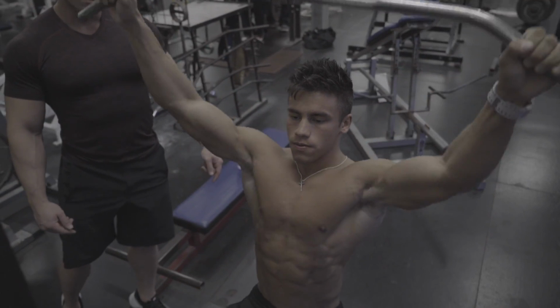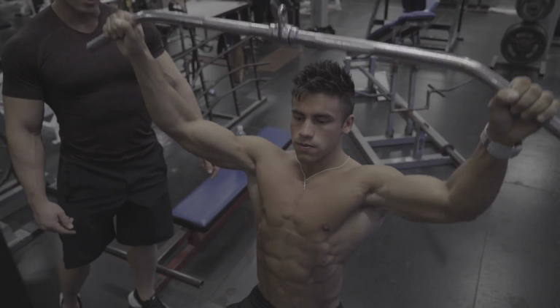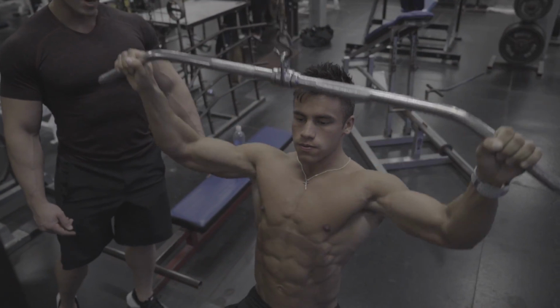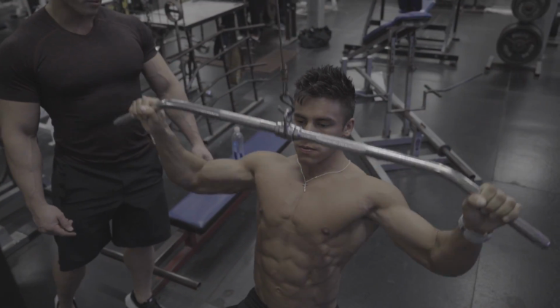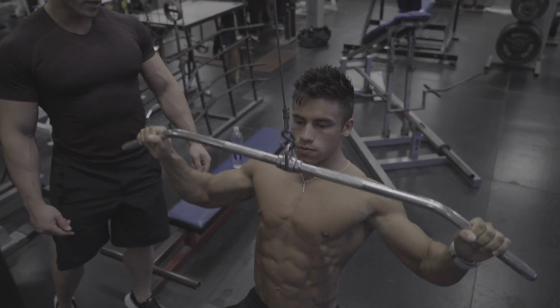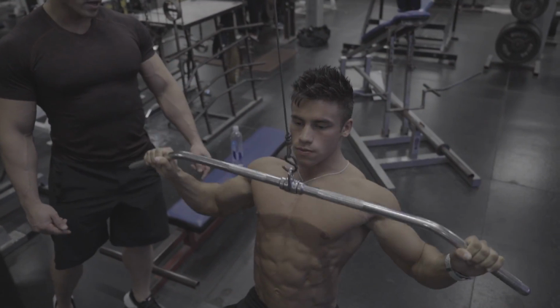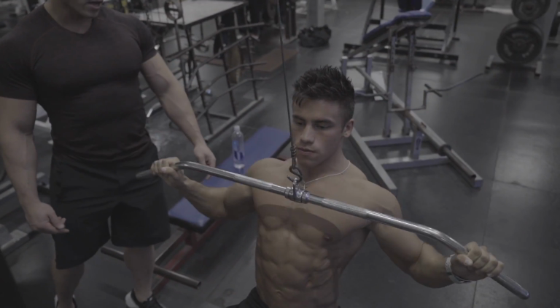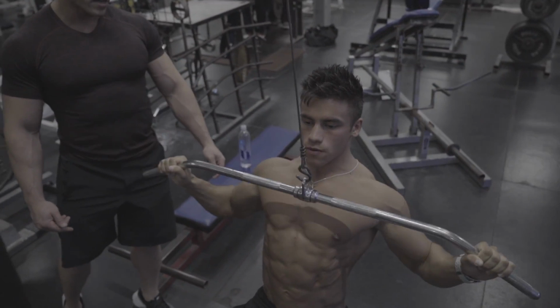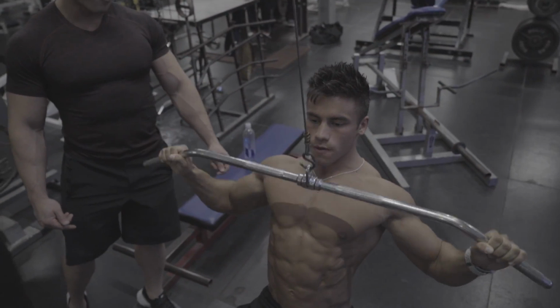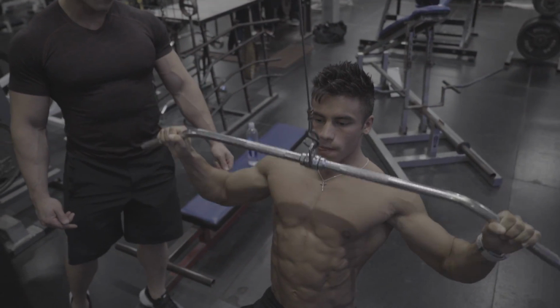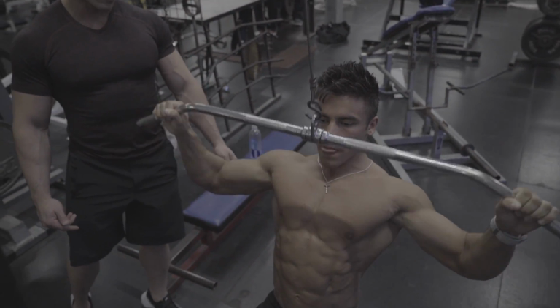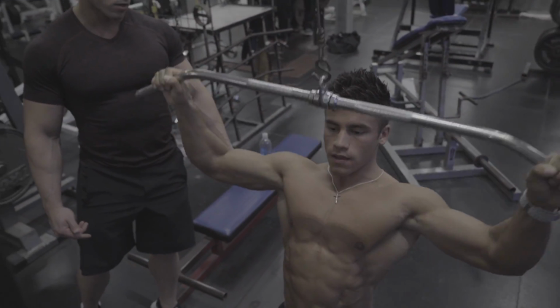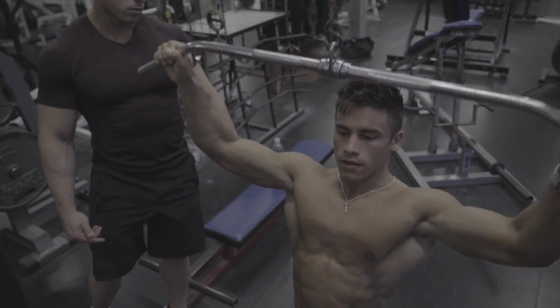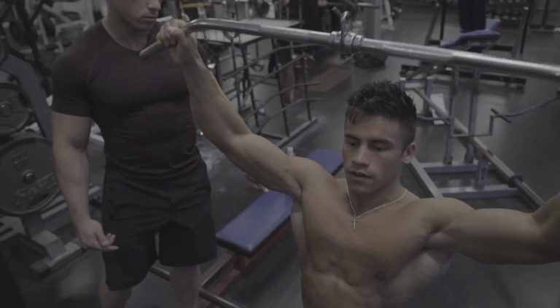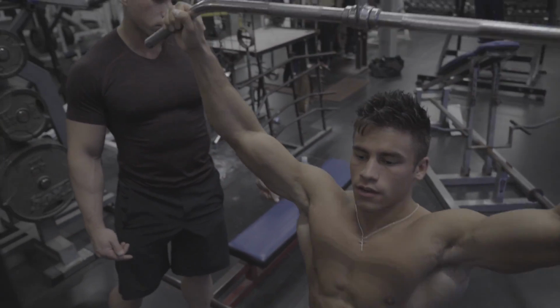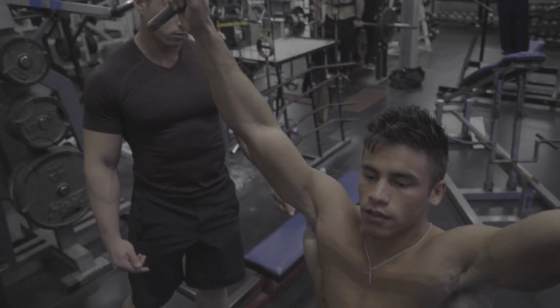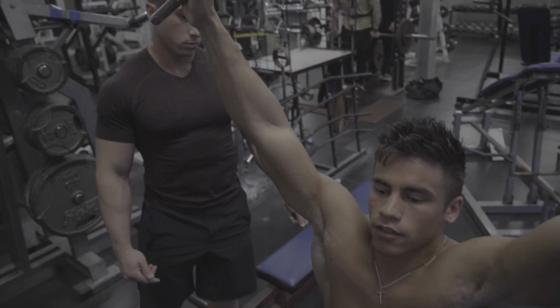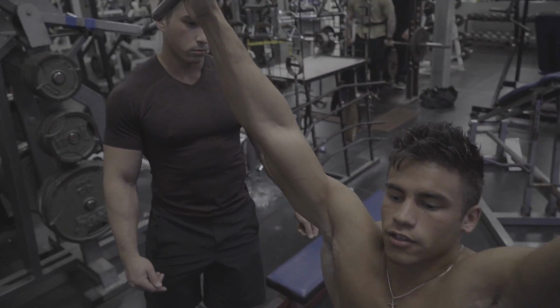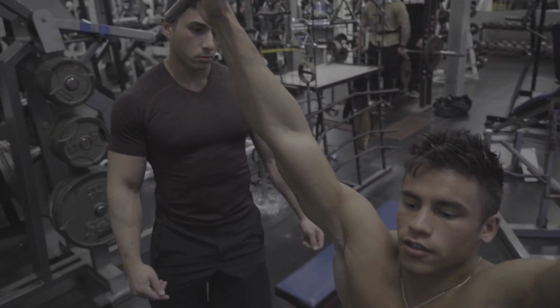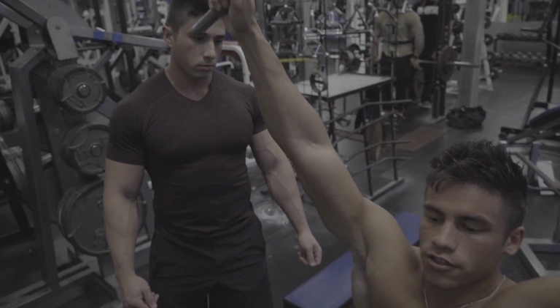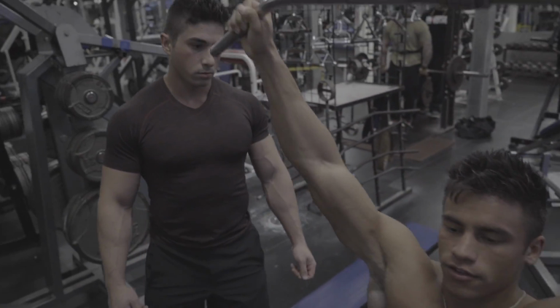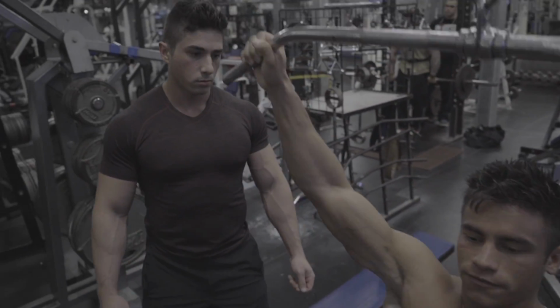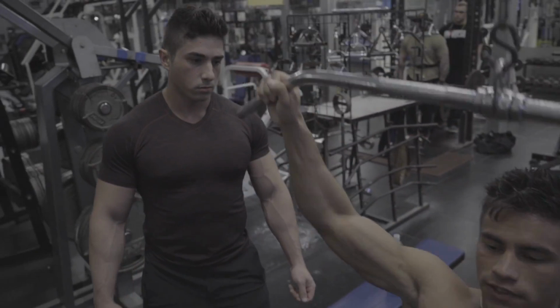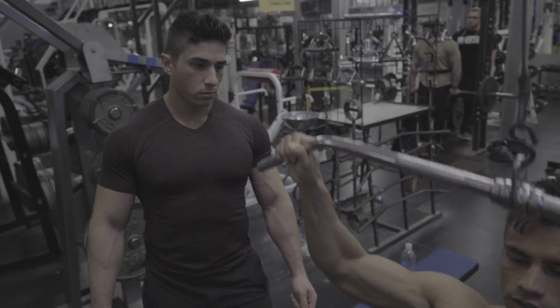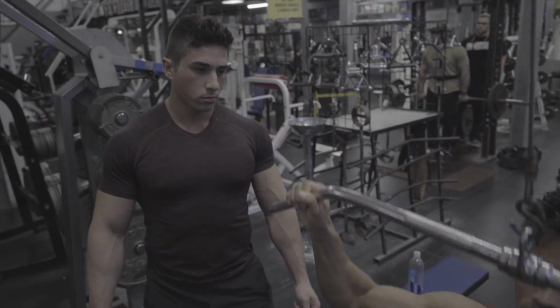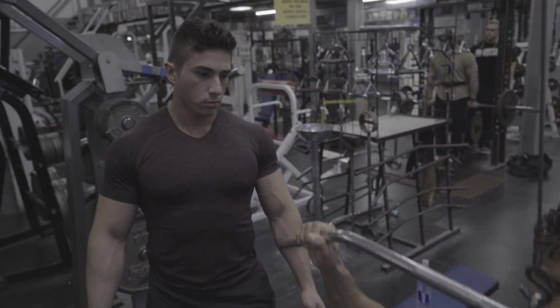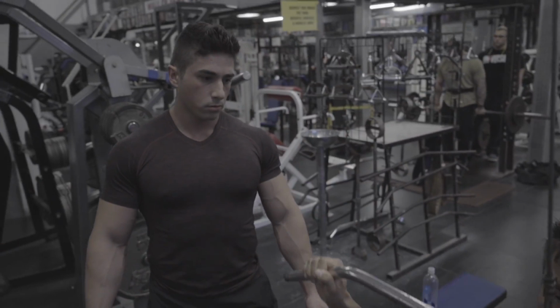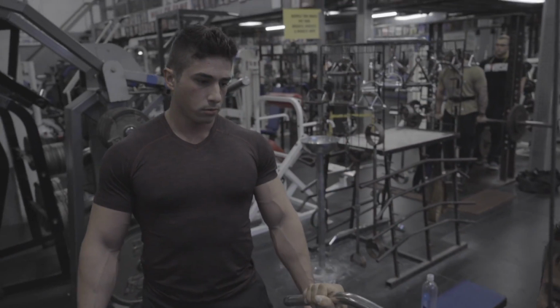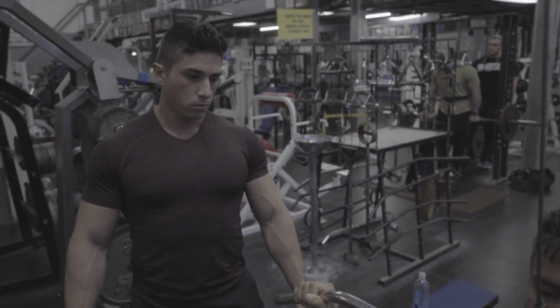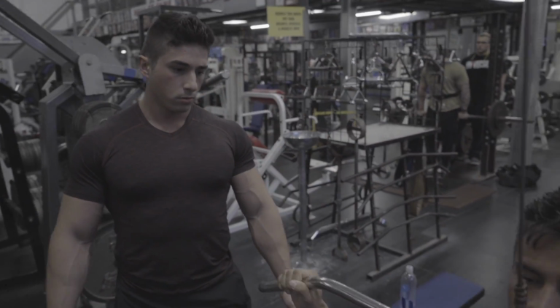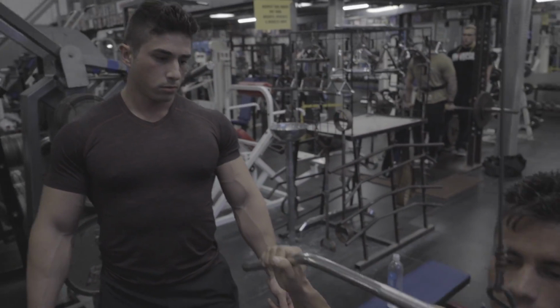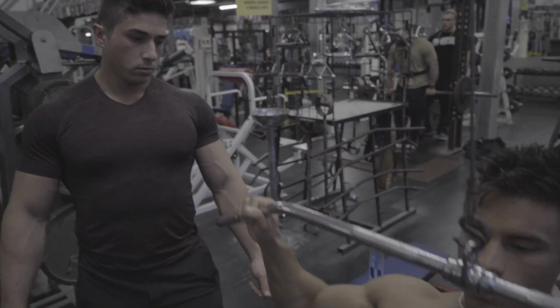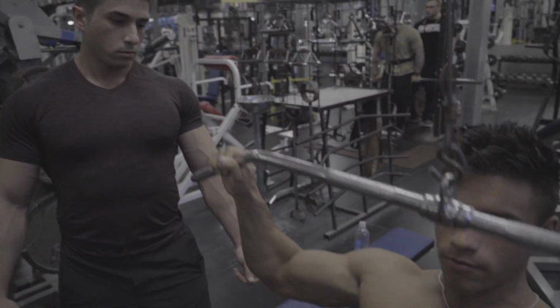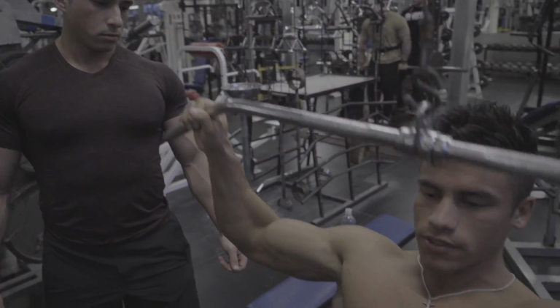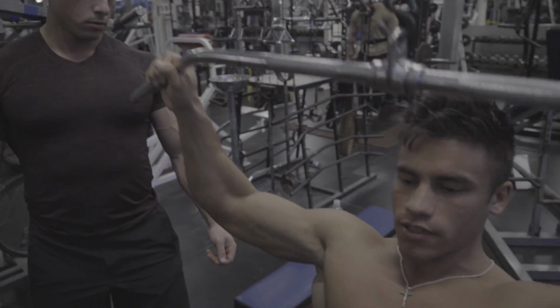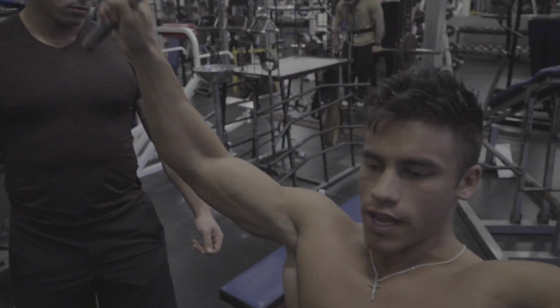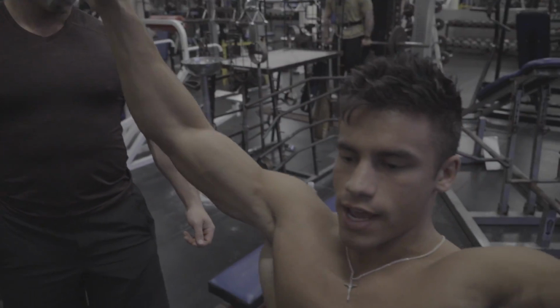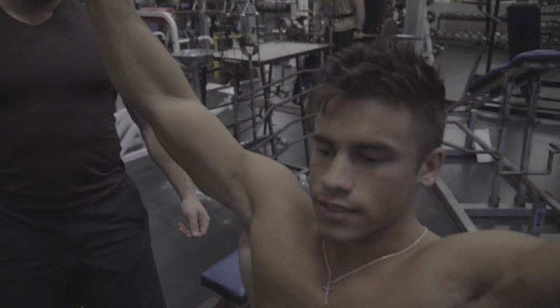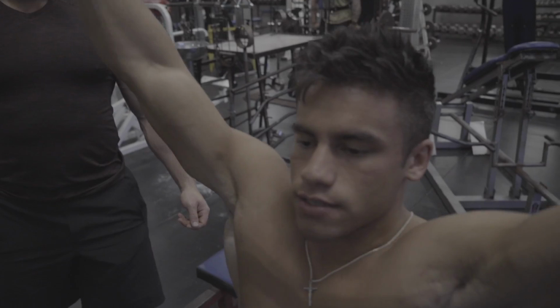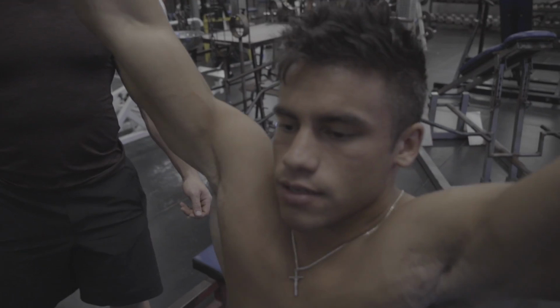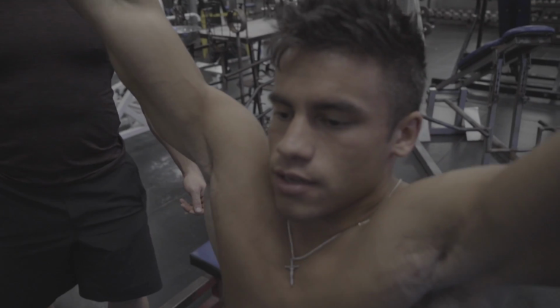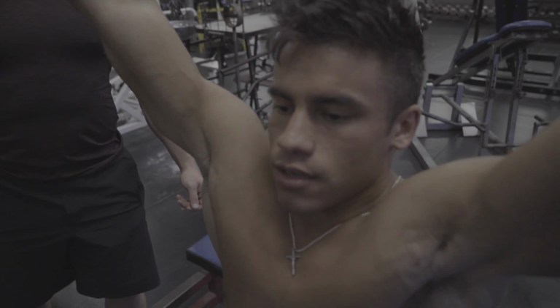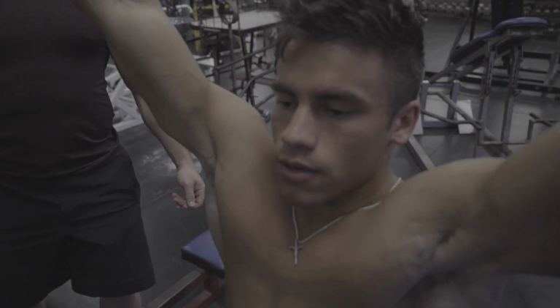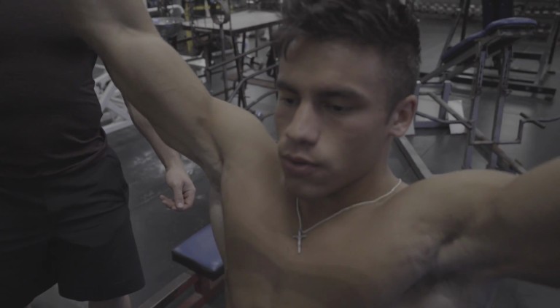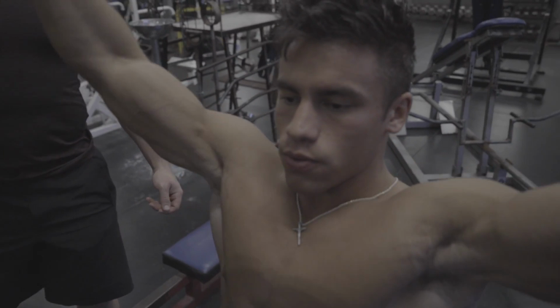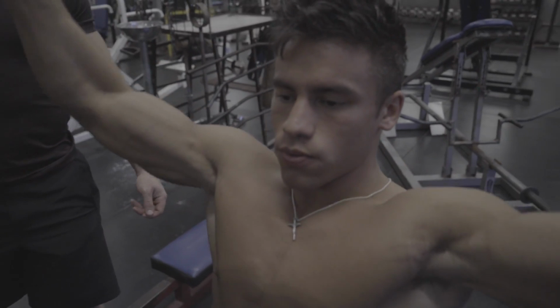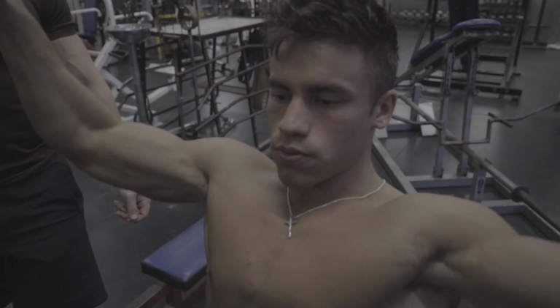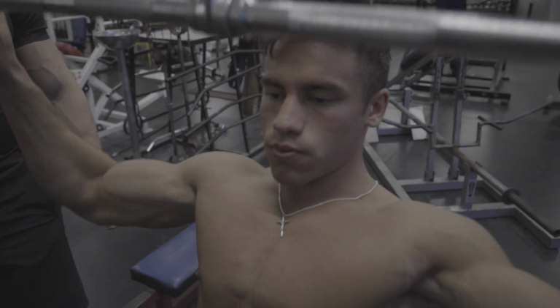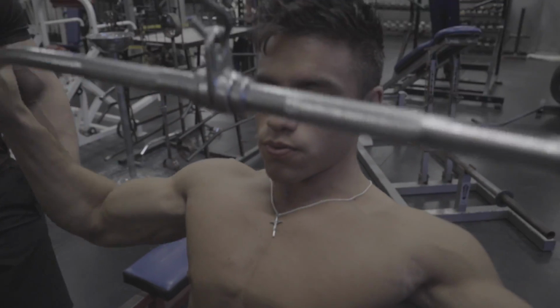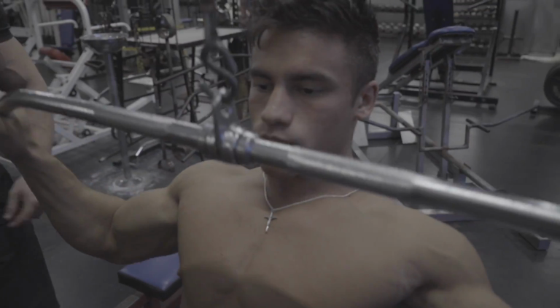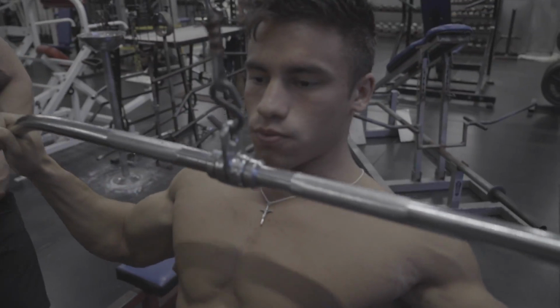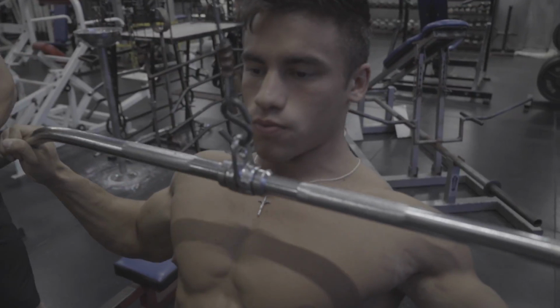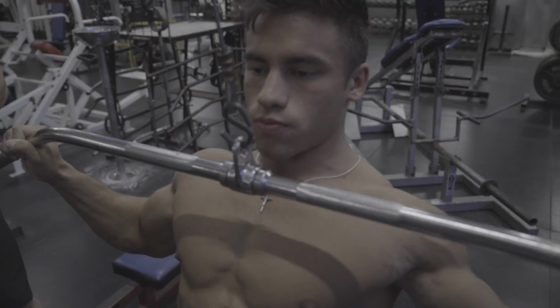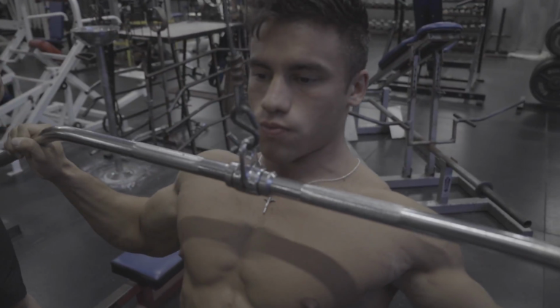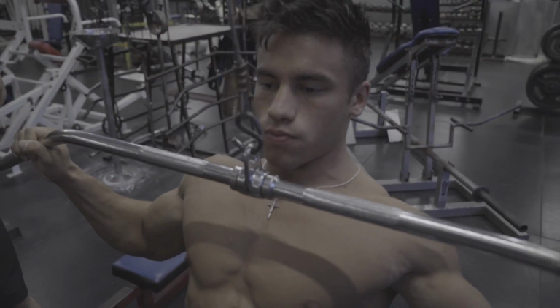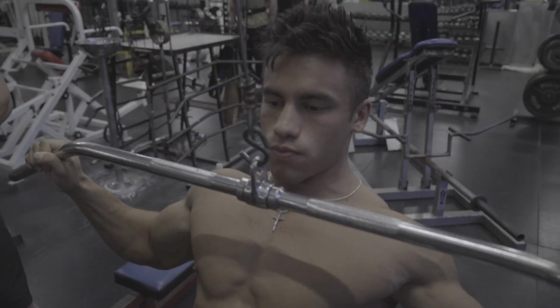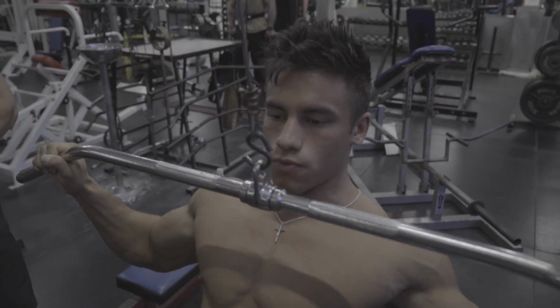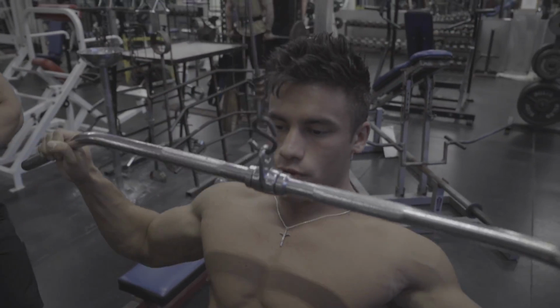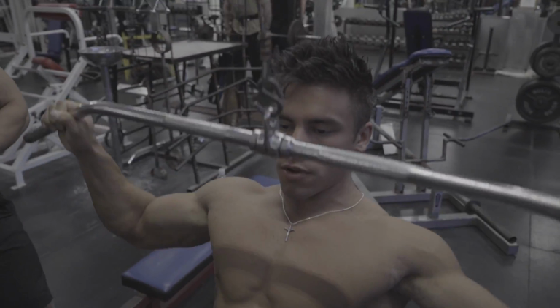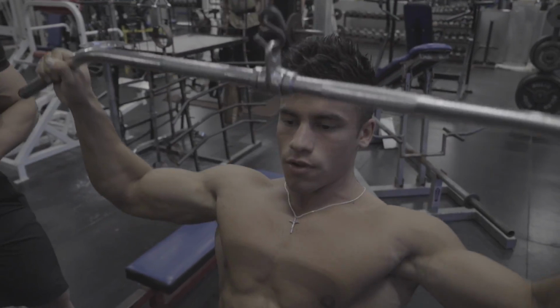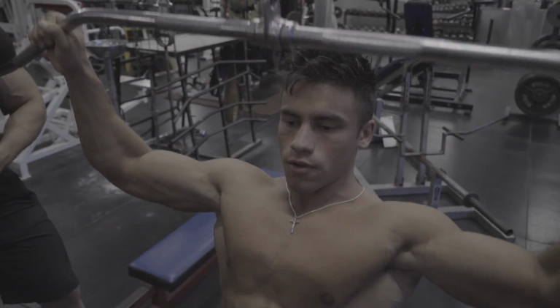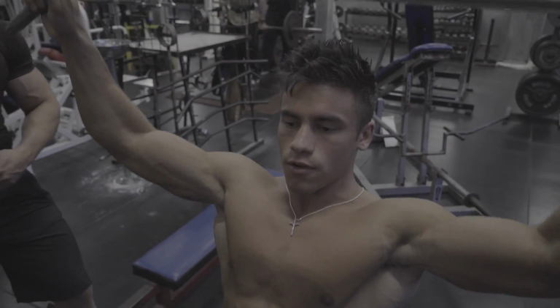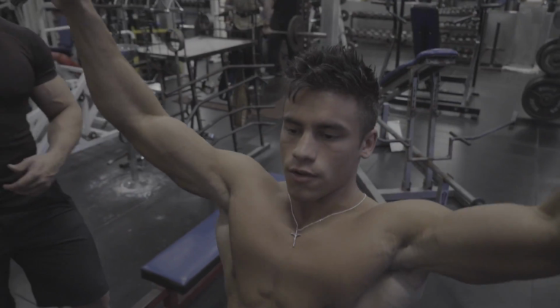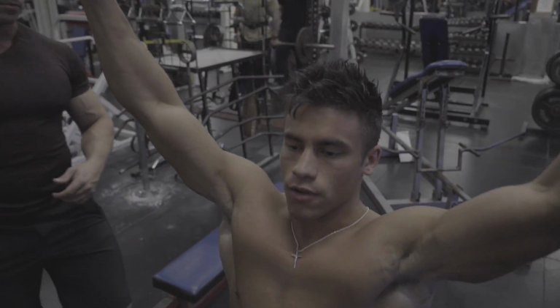Alright Blake, how's that feel? Good. You can feel the squeeze at the bottom of your lats. Exactly what we want — that nice squeeze at the bottom.